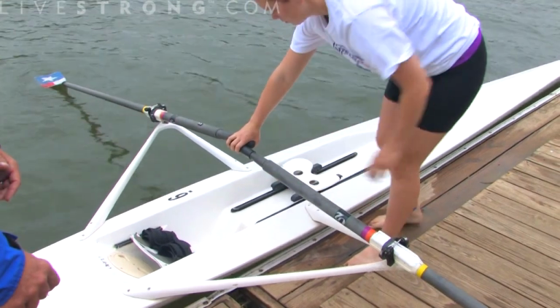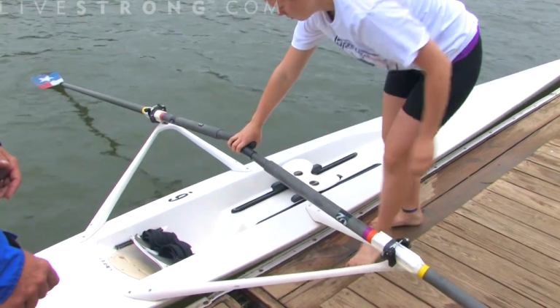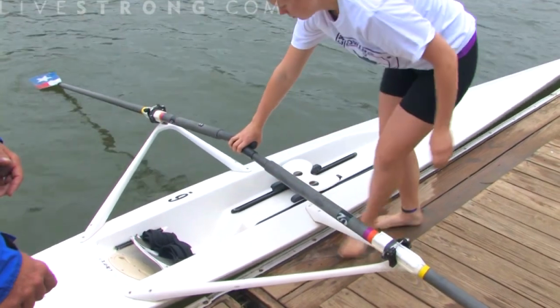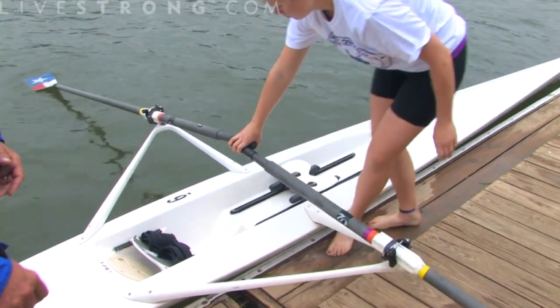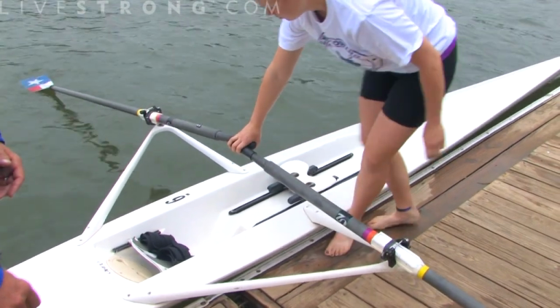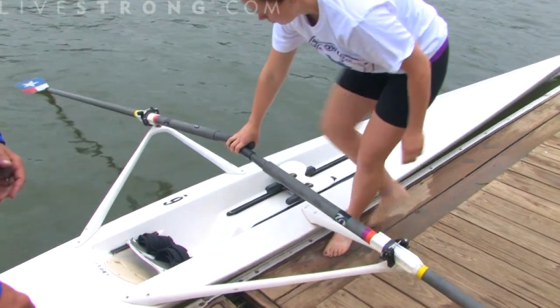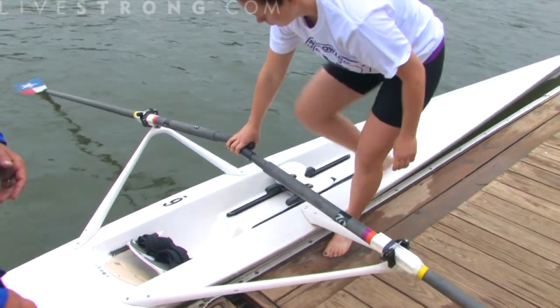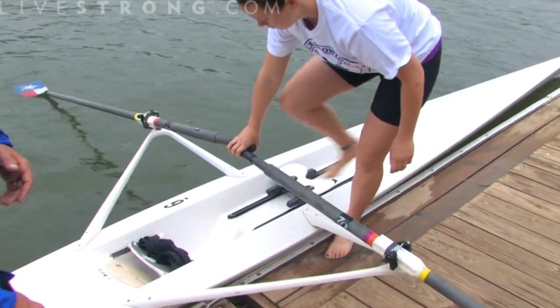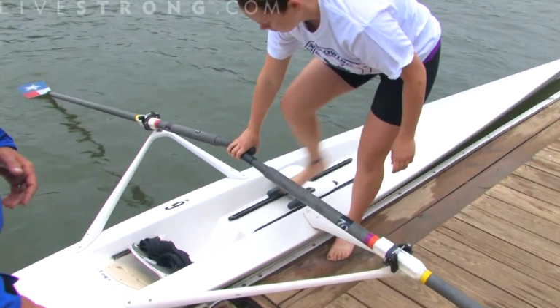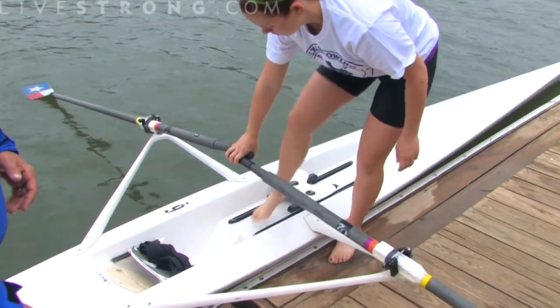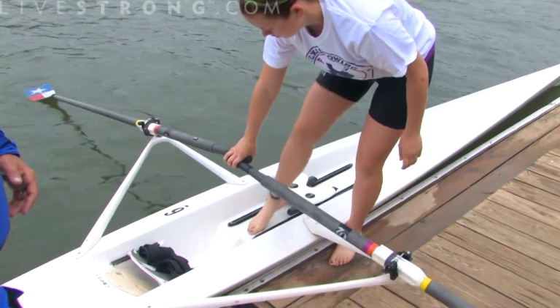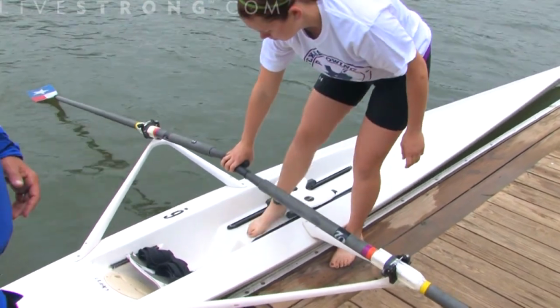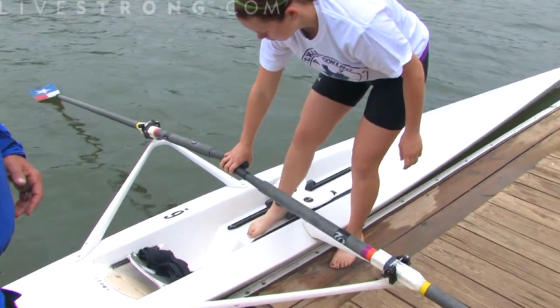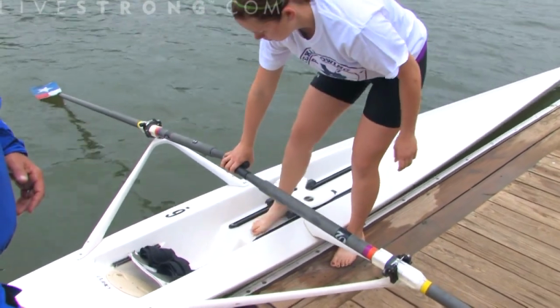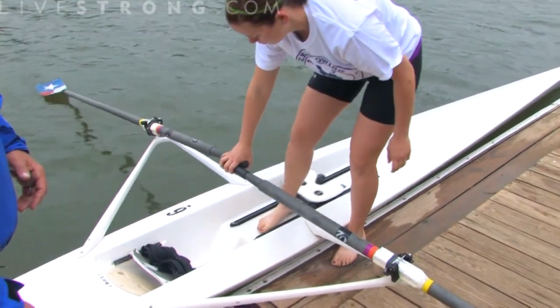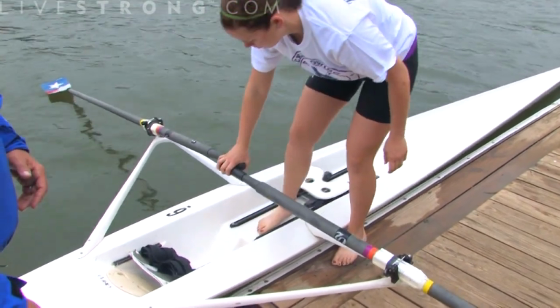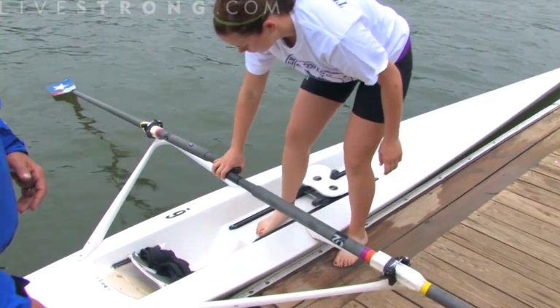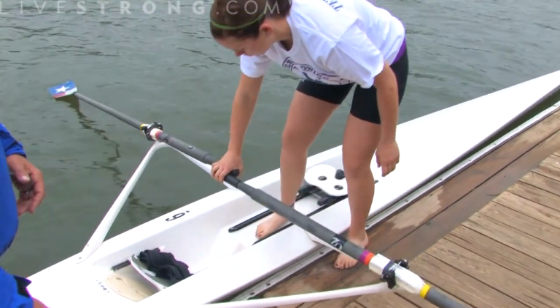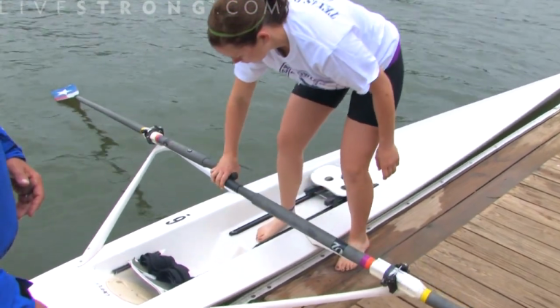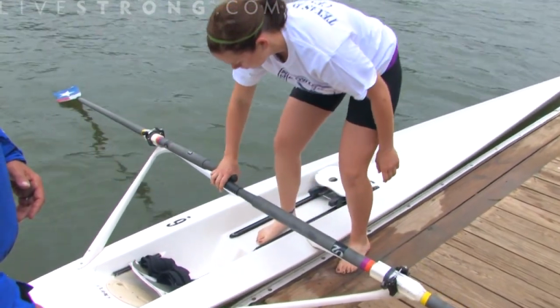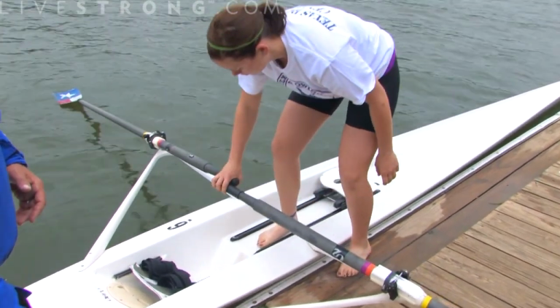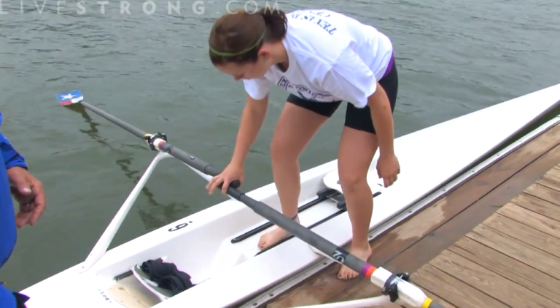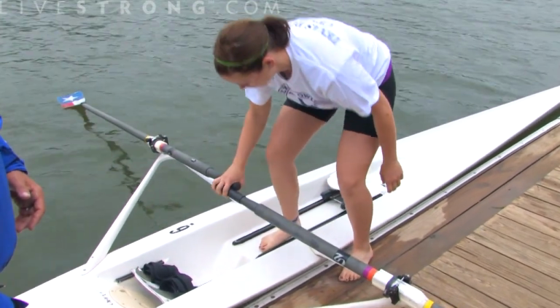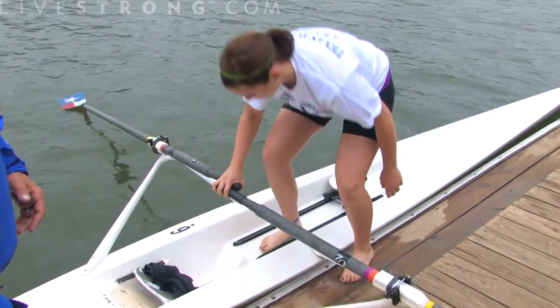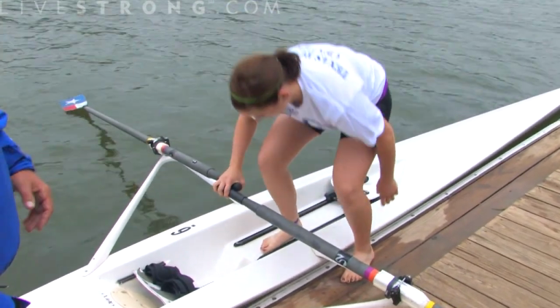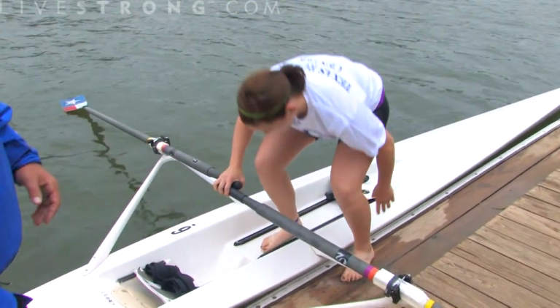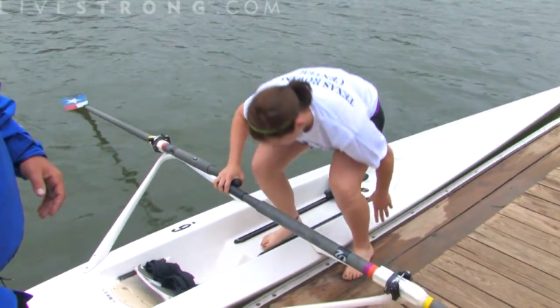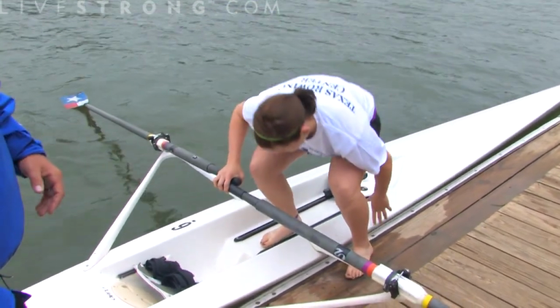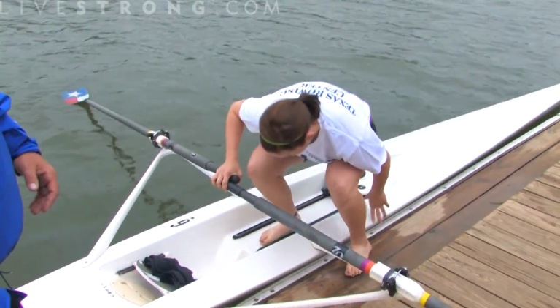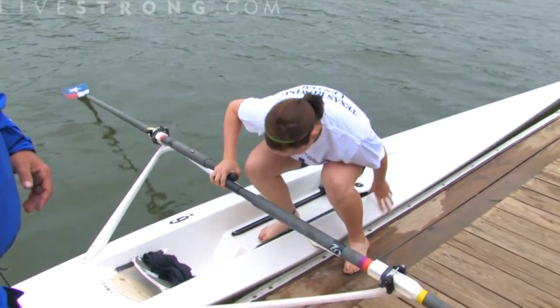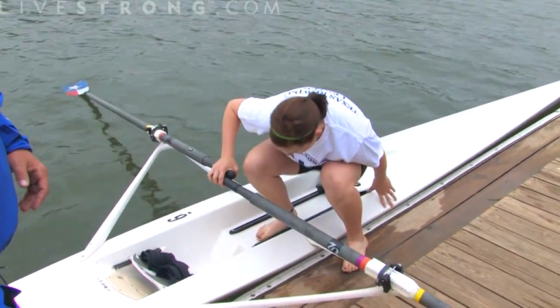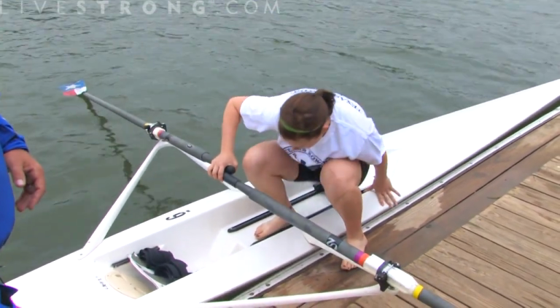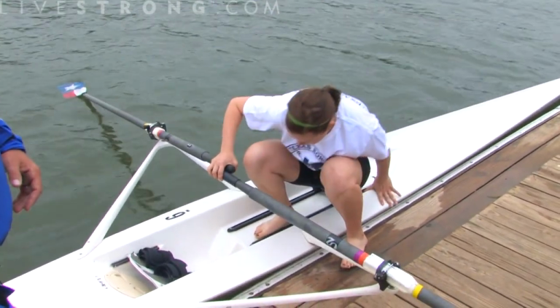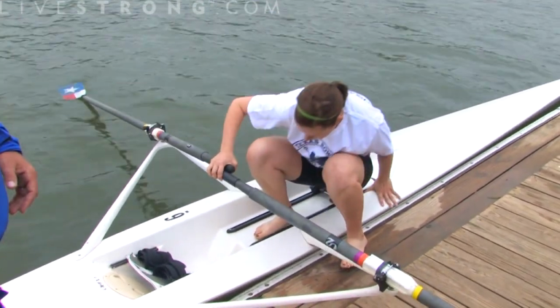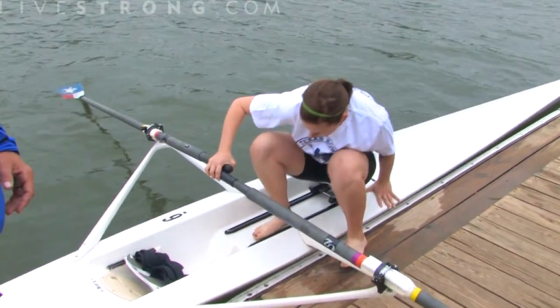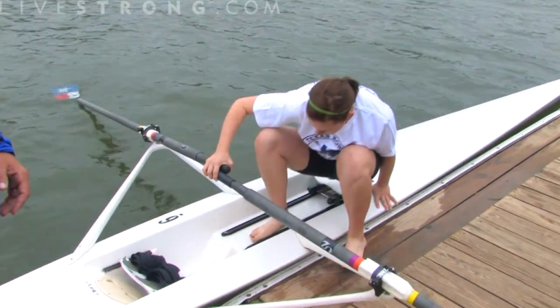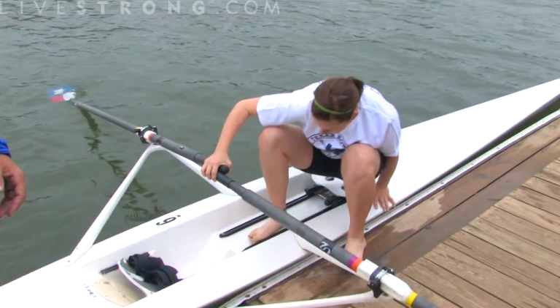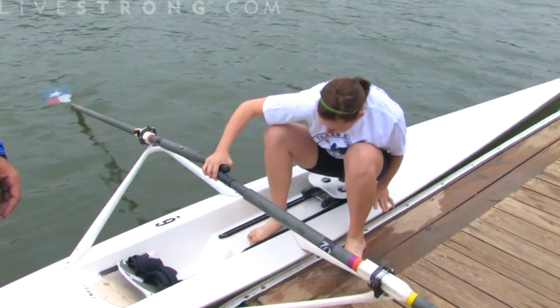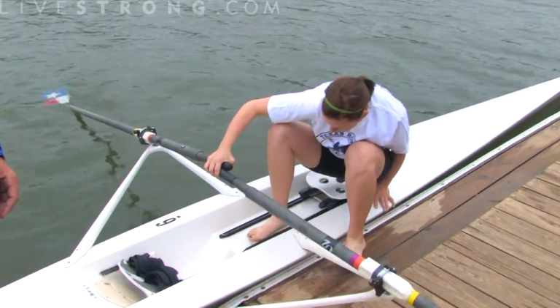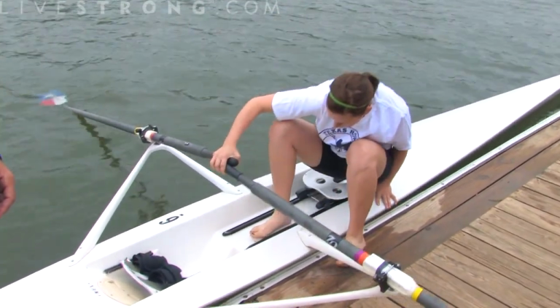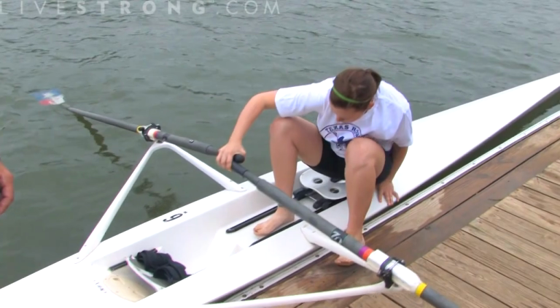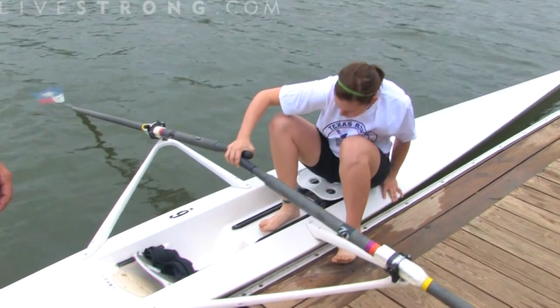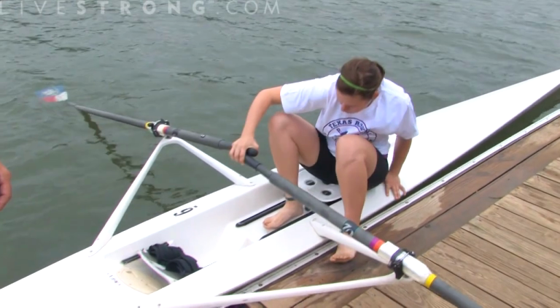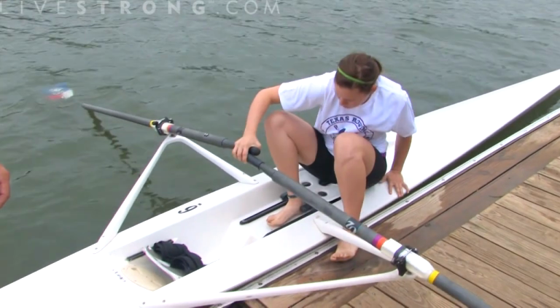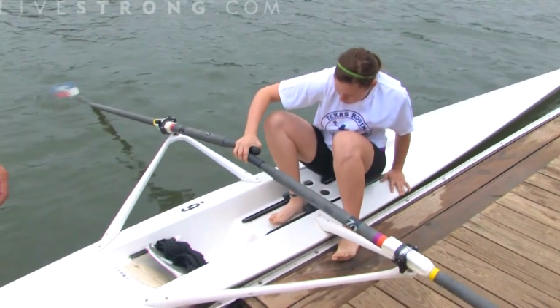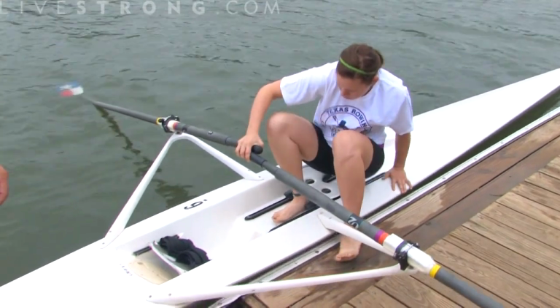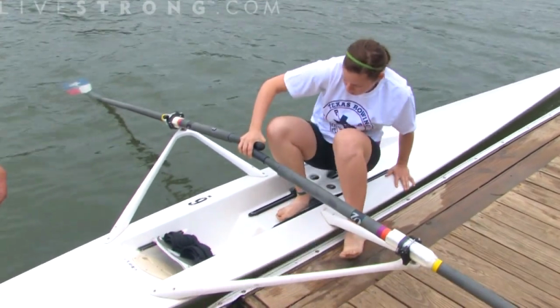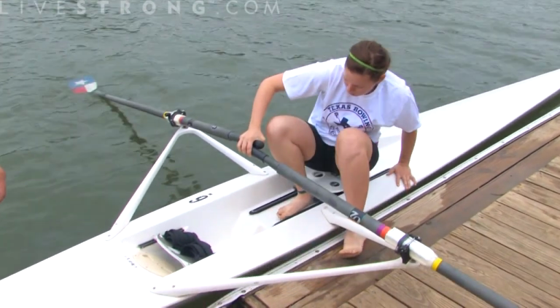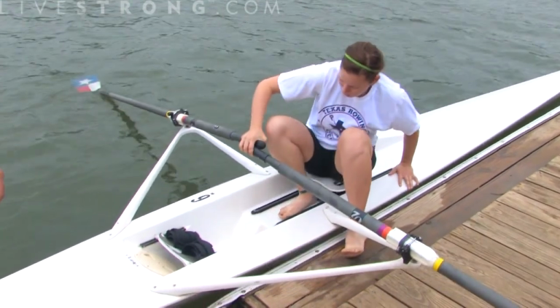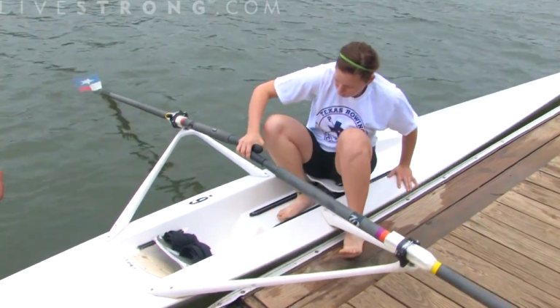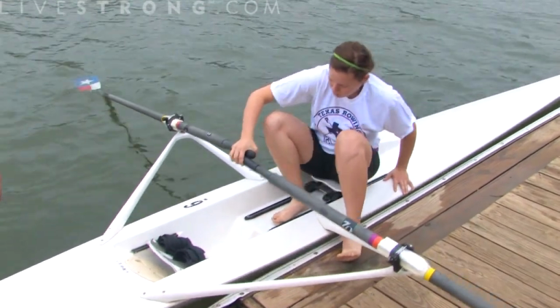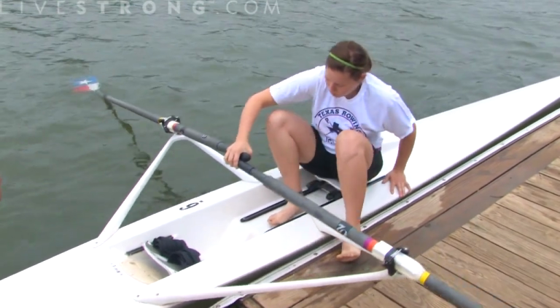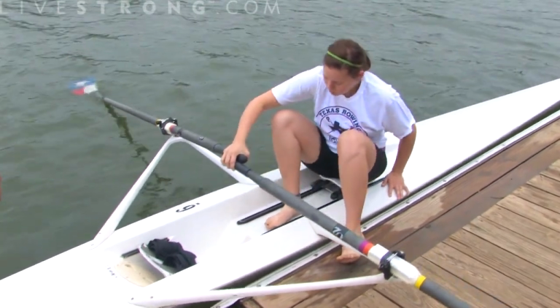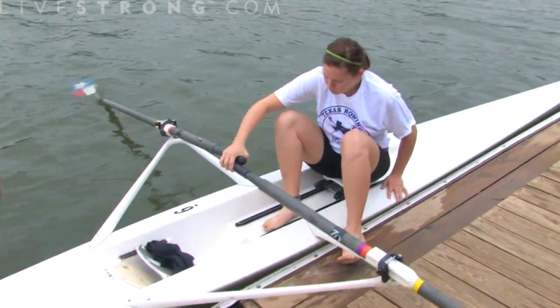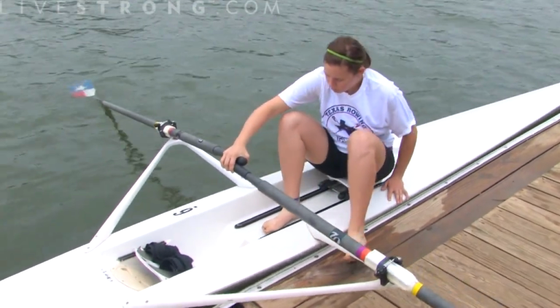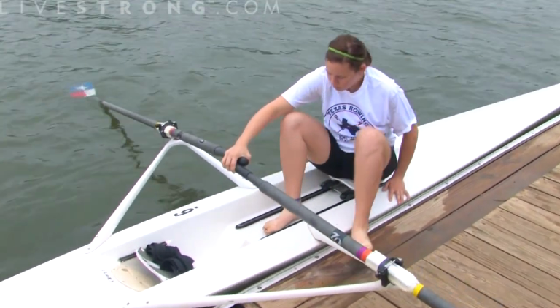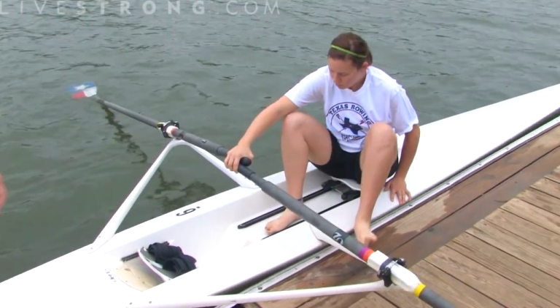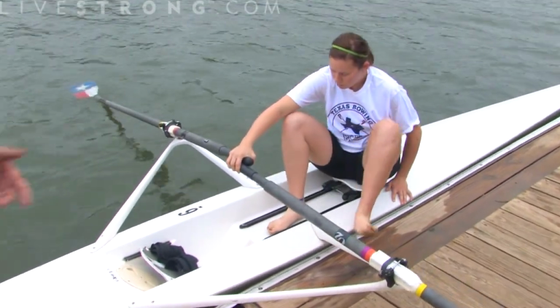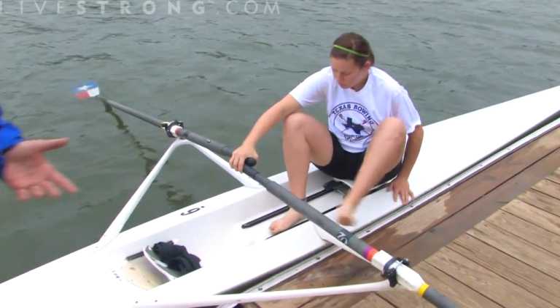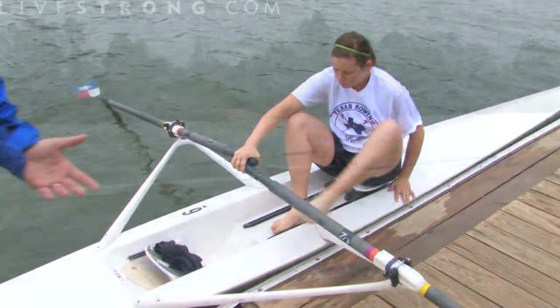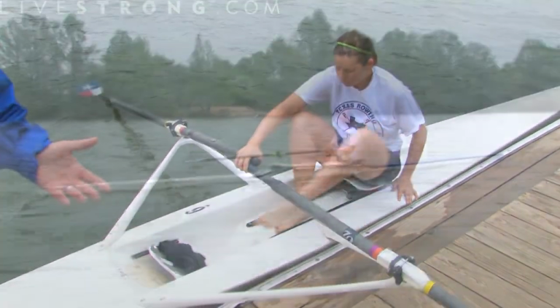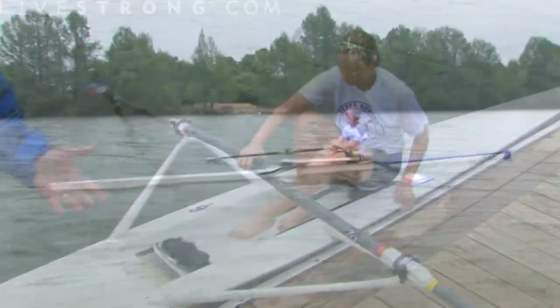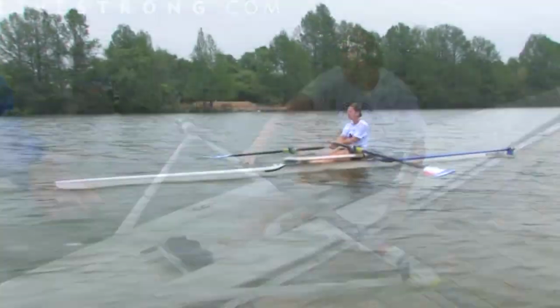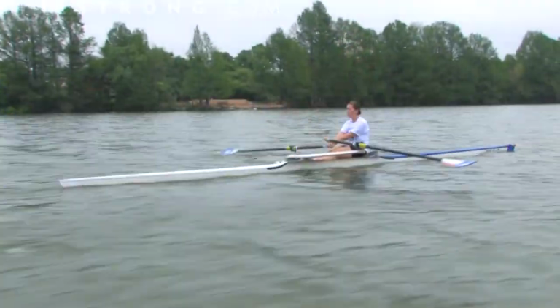Getting in the boat at first is a little bit unsettling, but if you just go nice and slow, putting one foot in and ease yourself down the seat, it works out just fine.